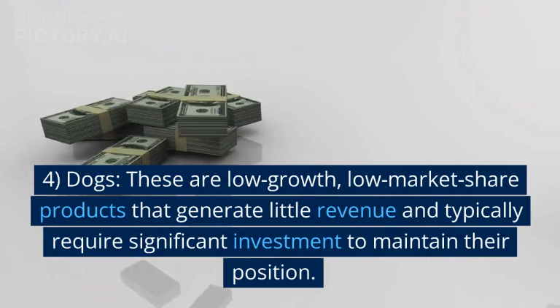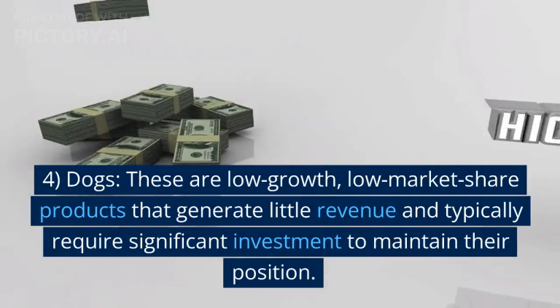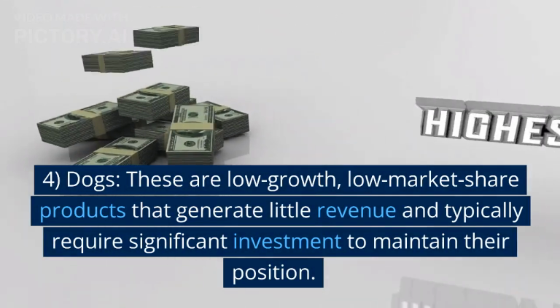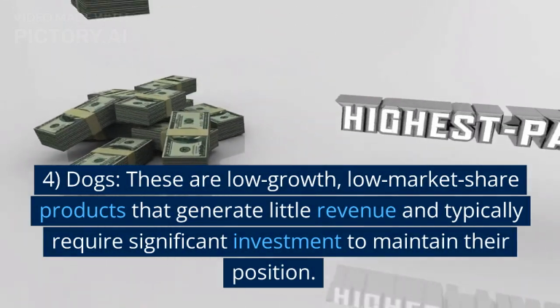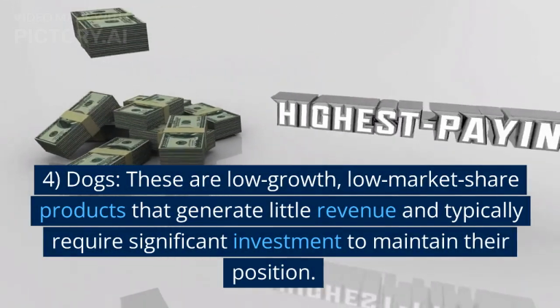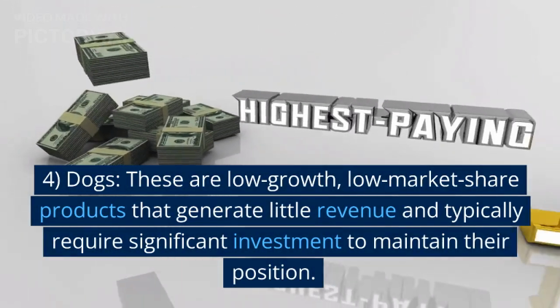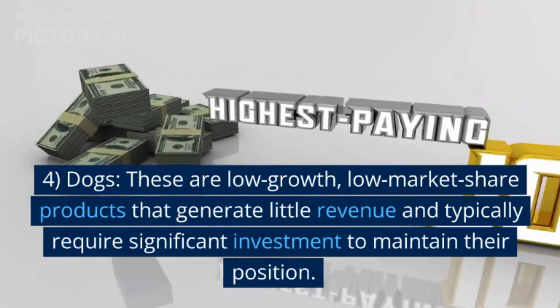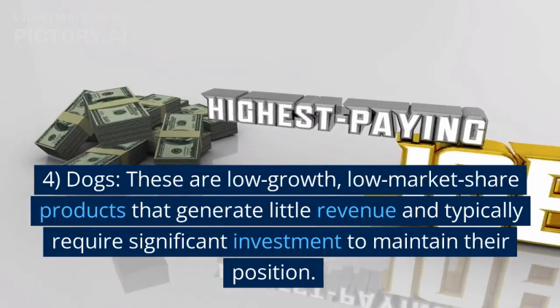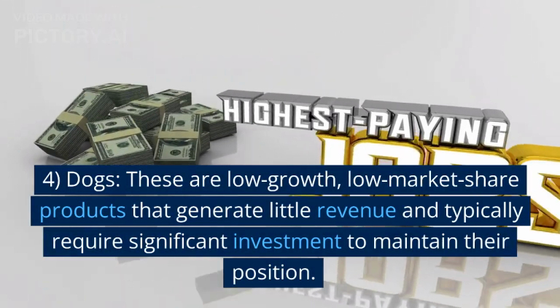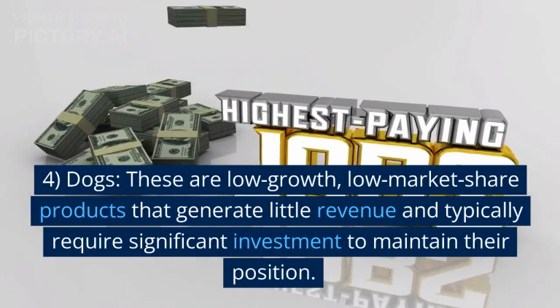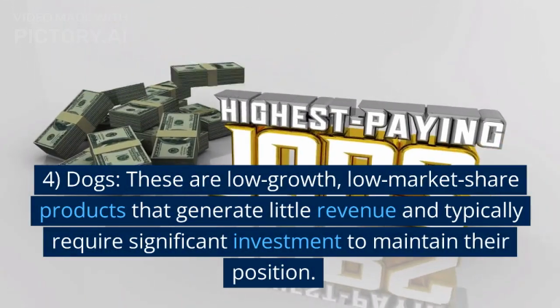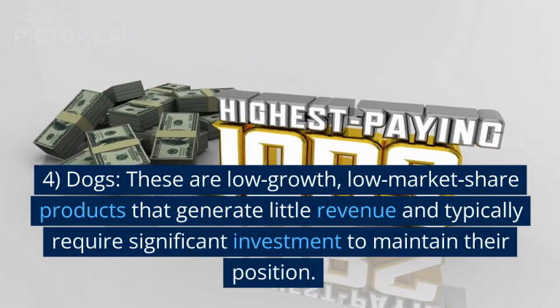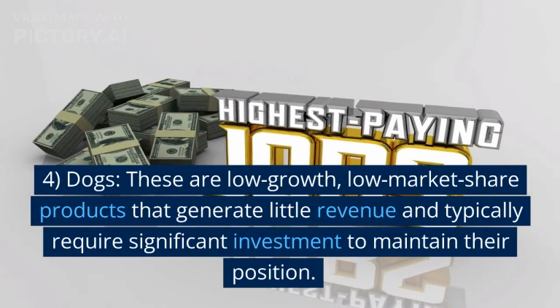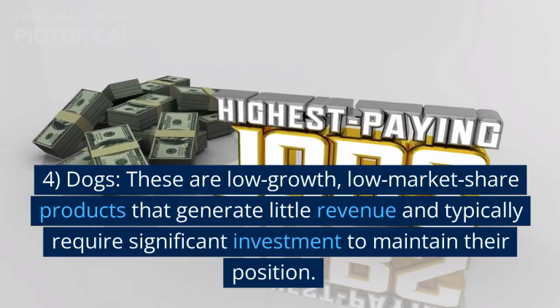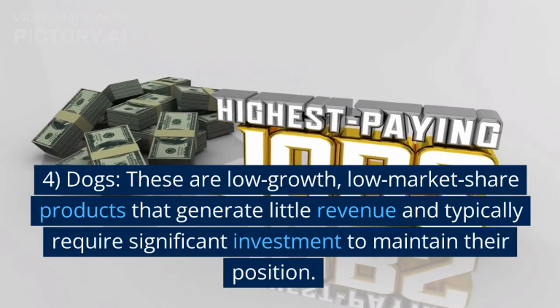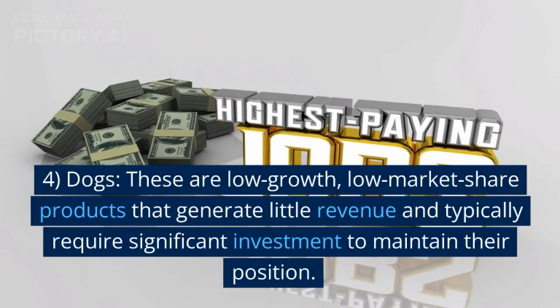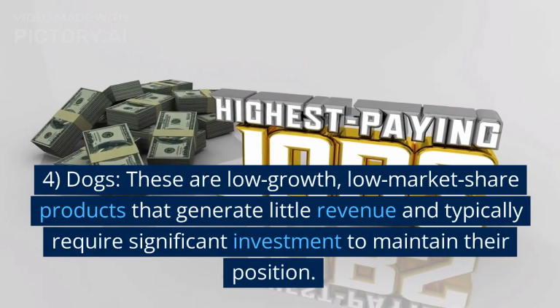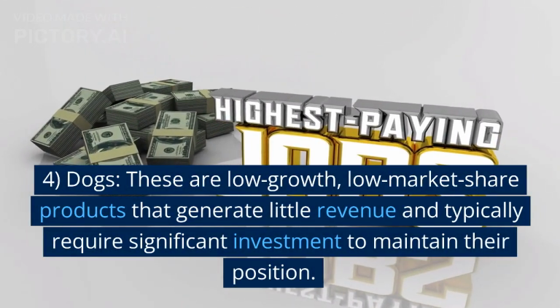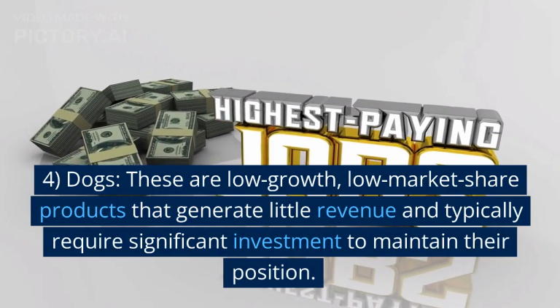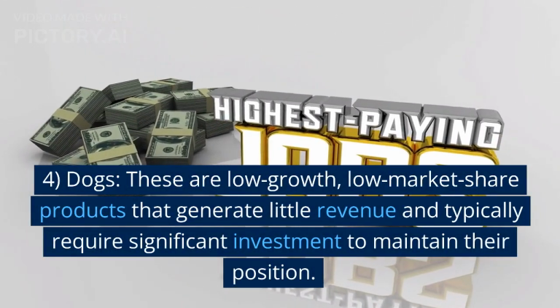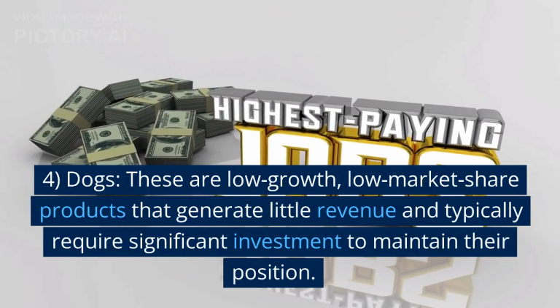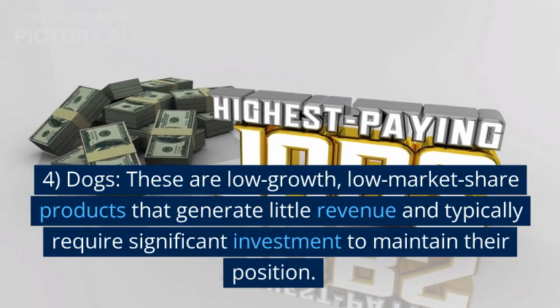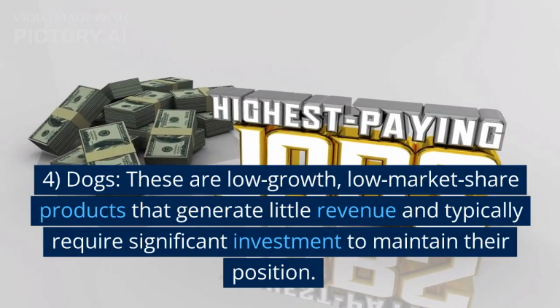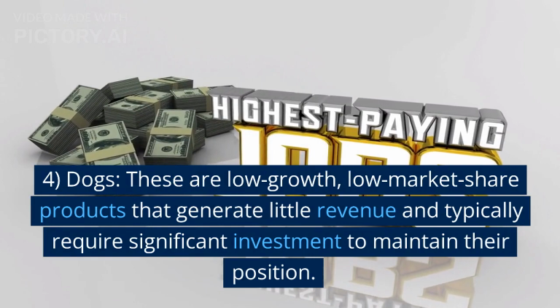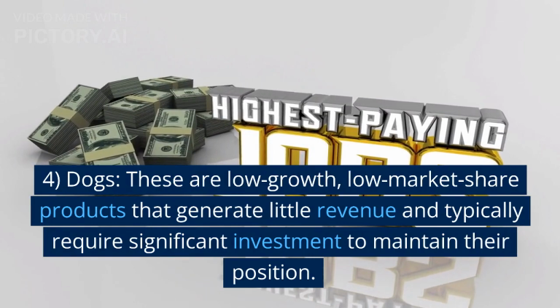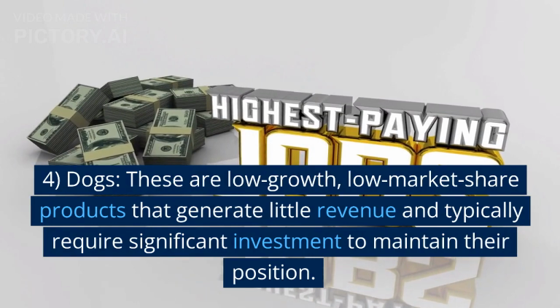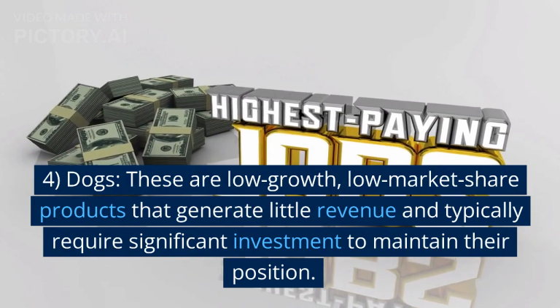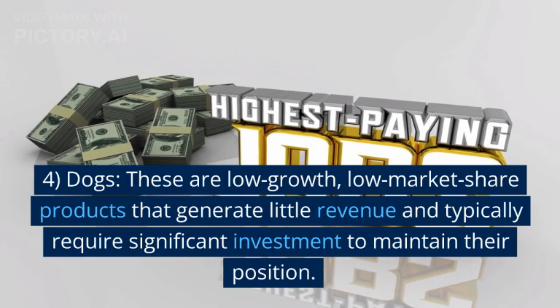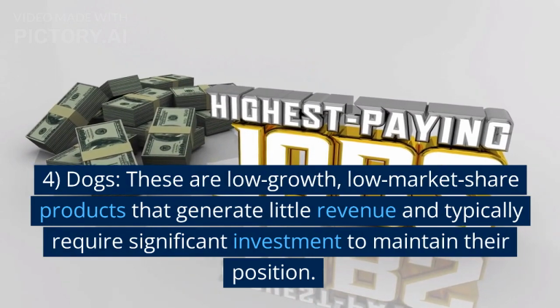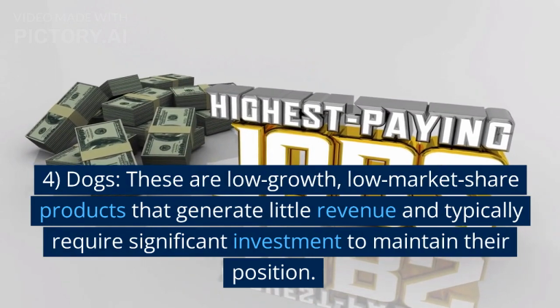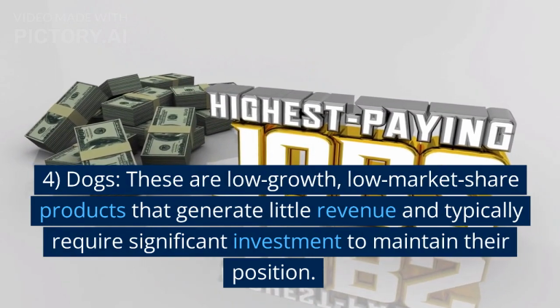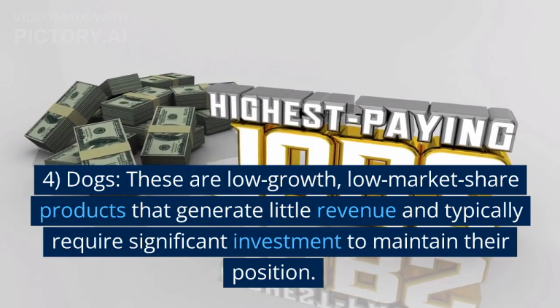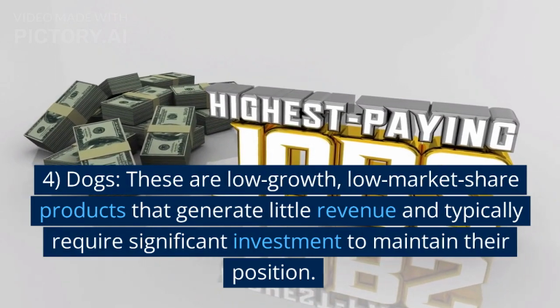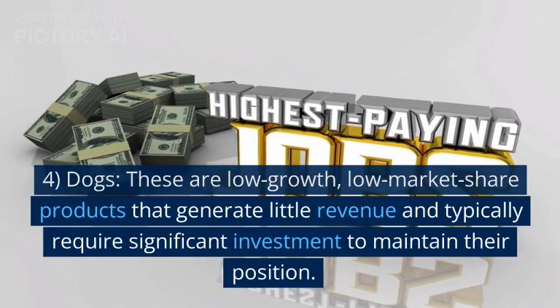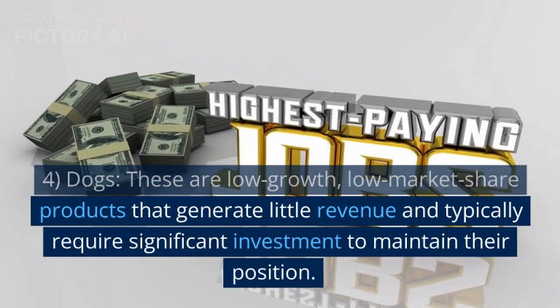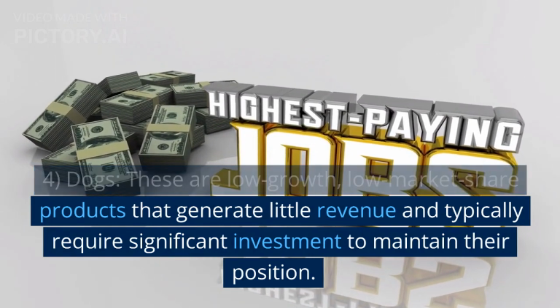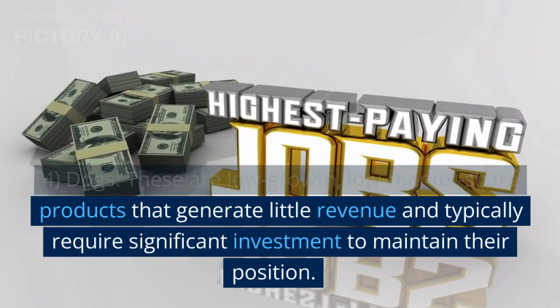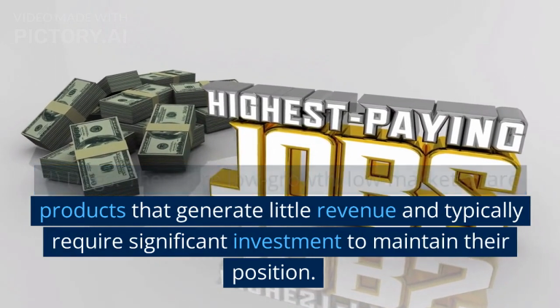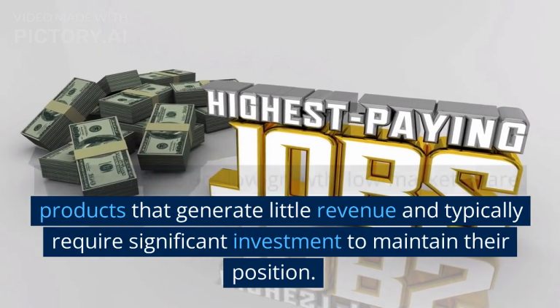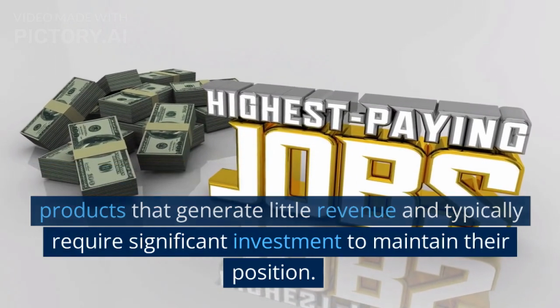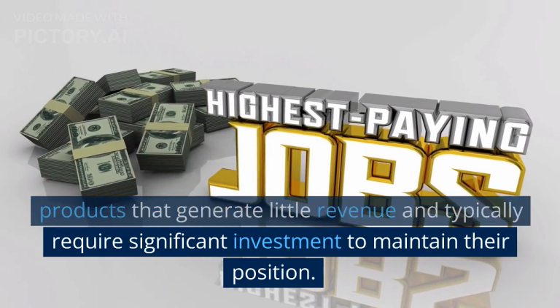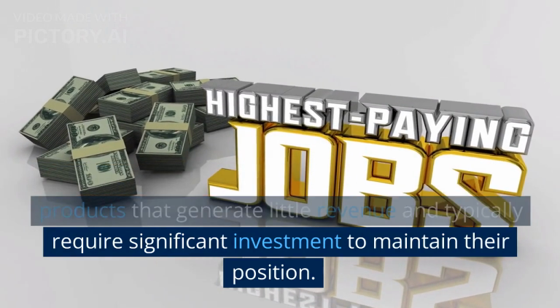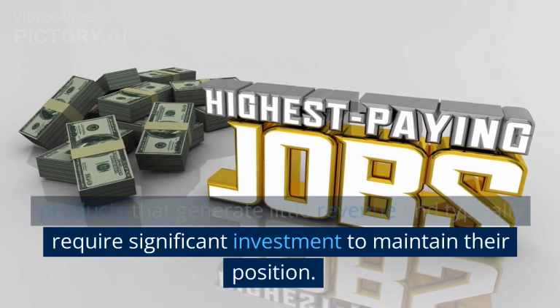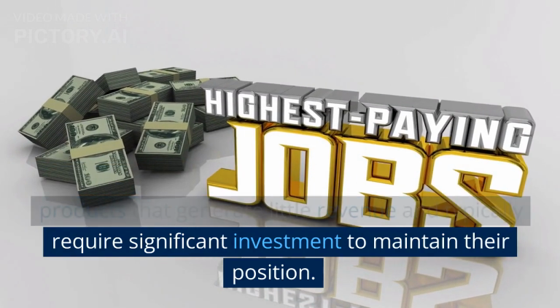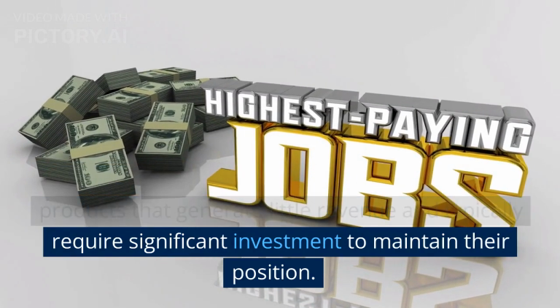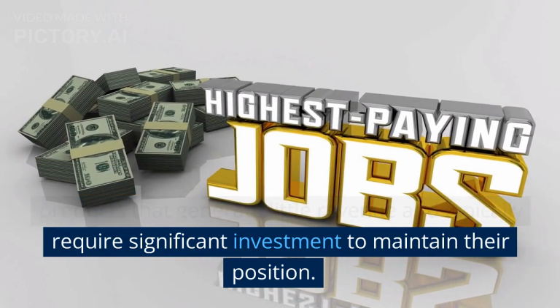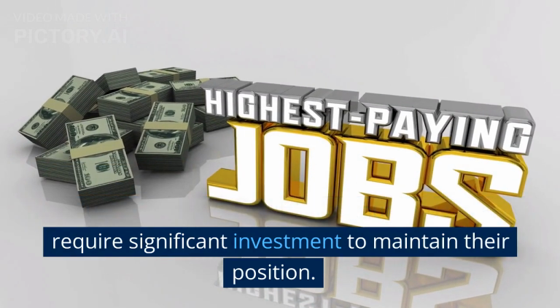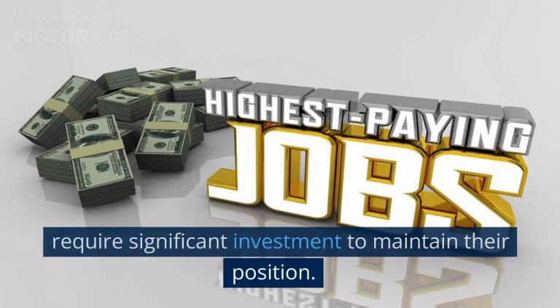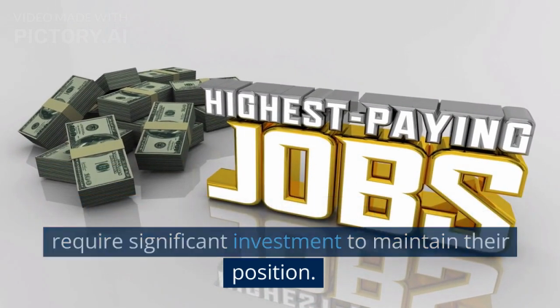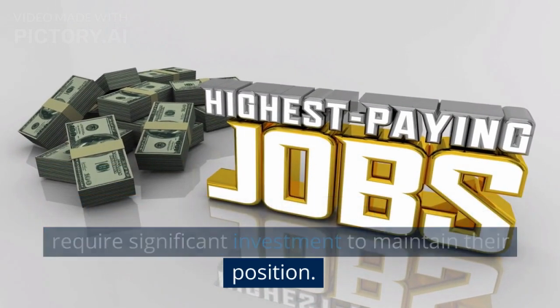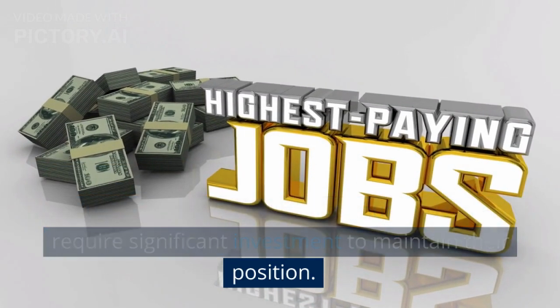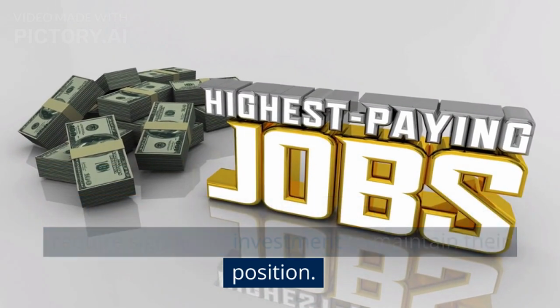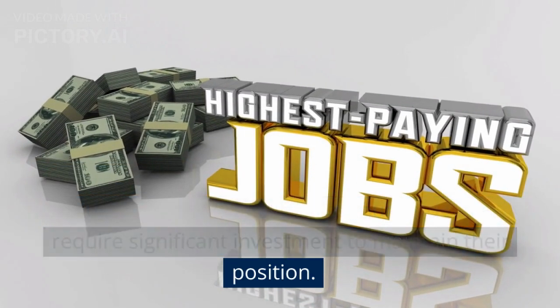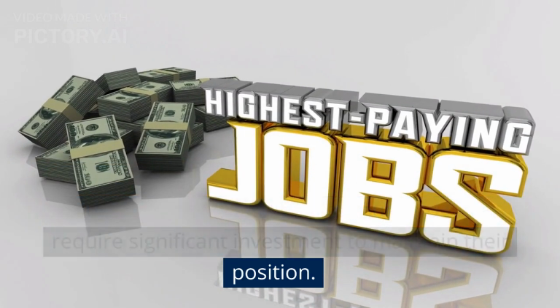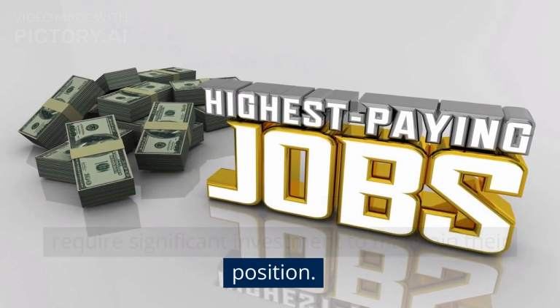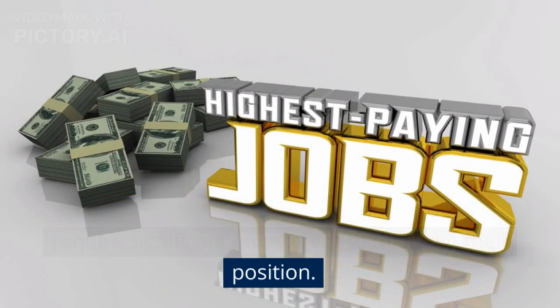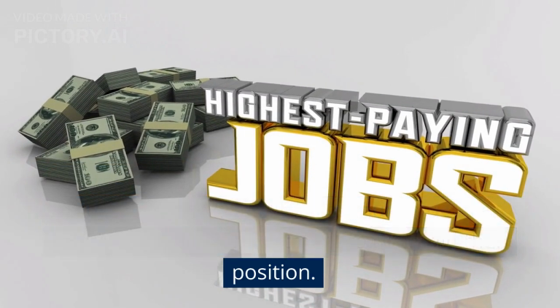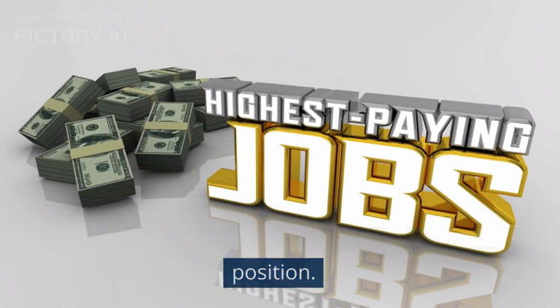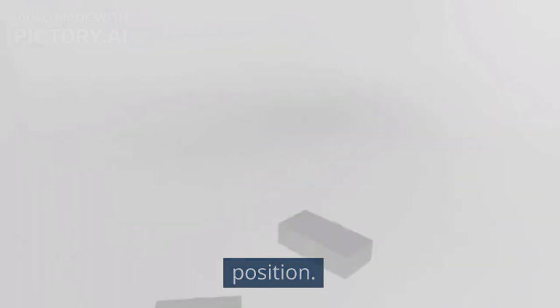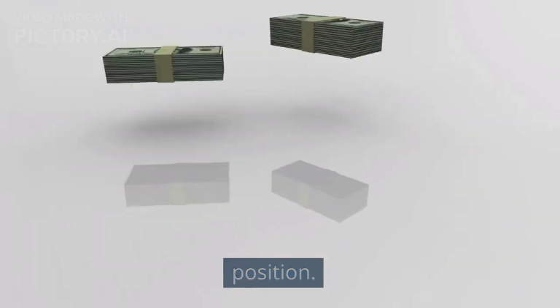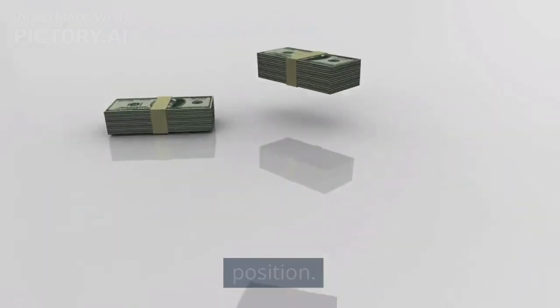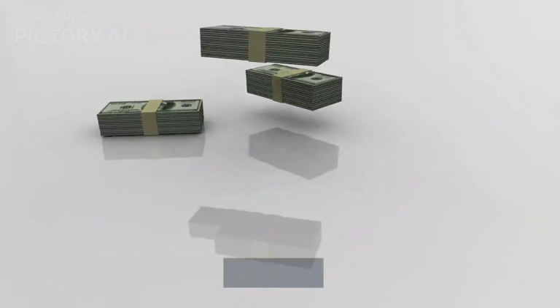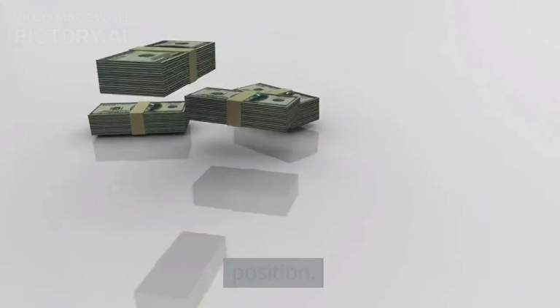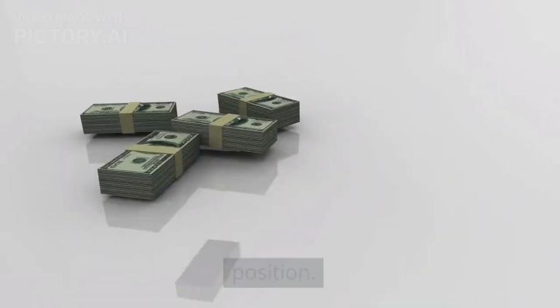Dogs. These are low growth, low market share products that generate little revenue and typically require significant investment to maintain their position.